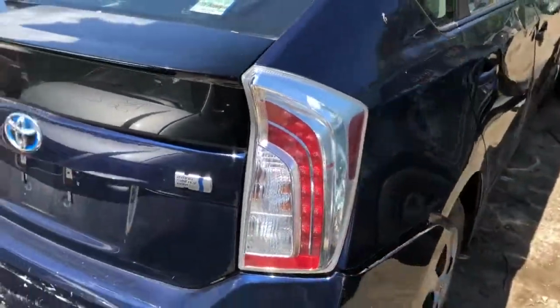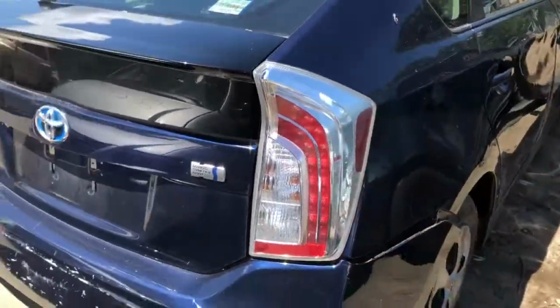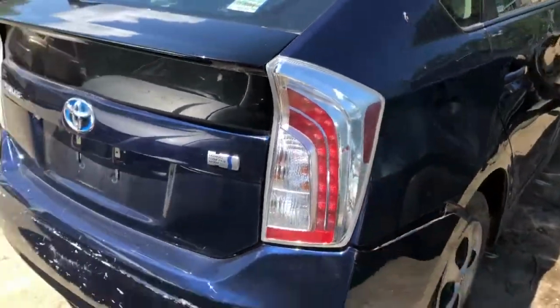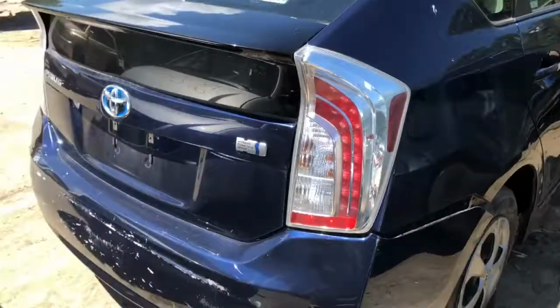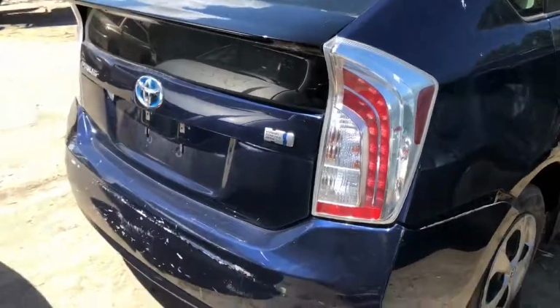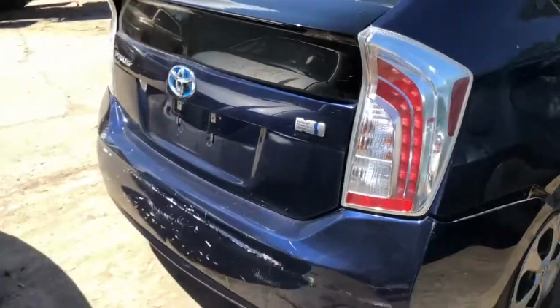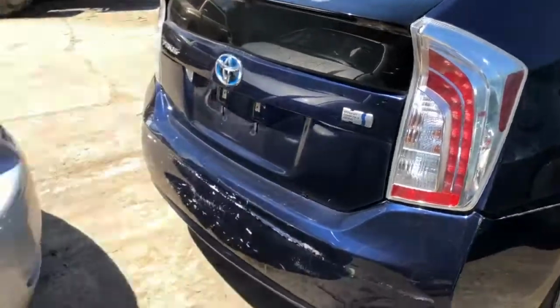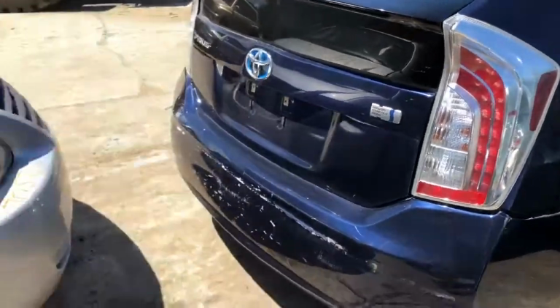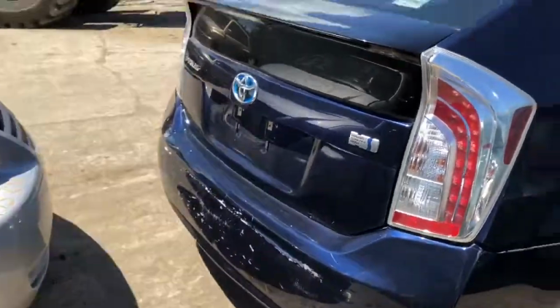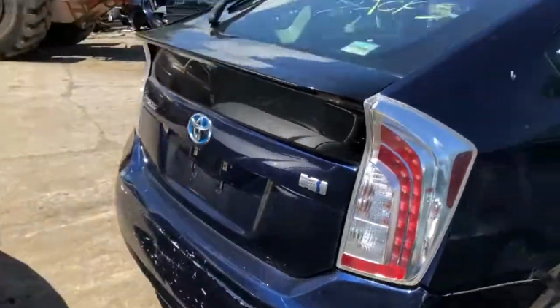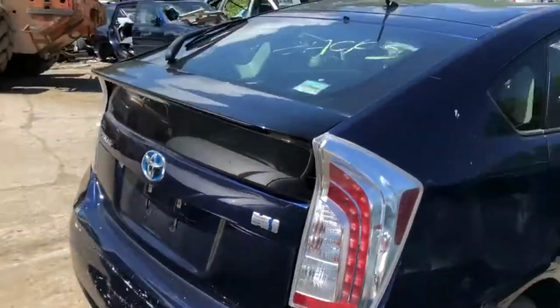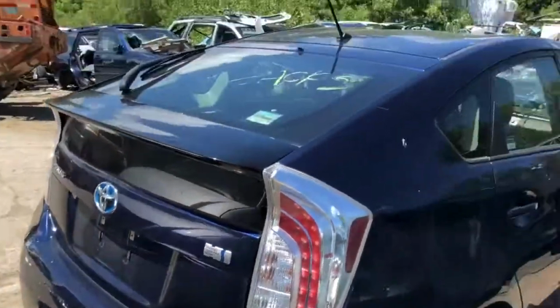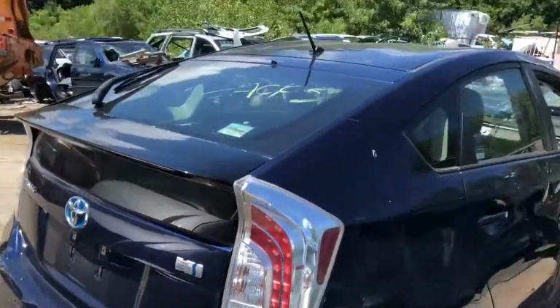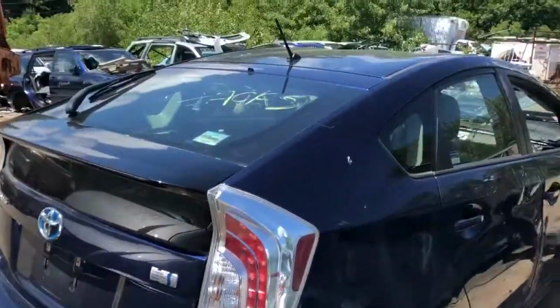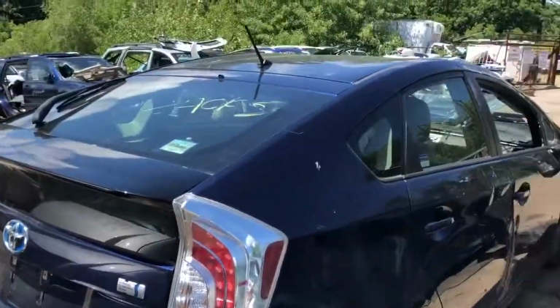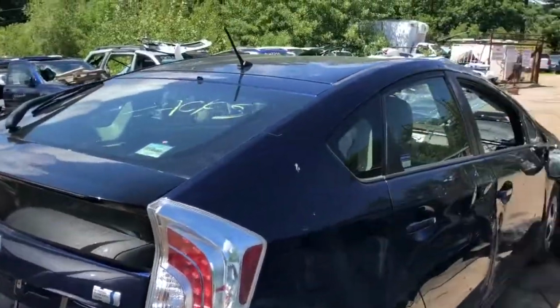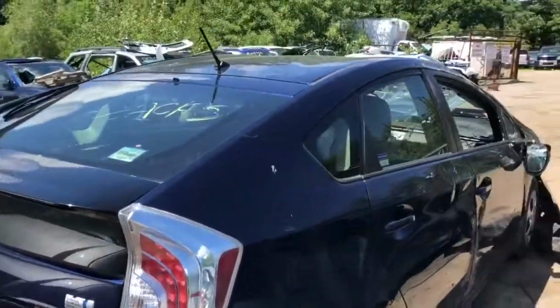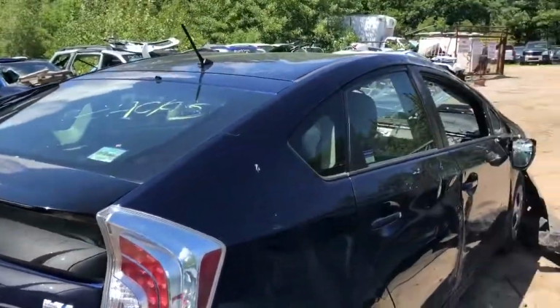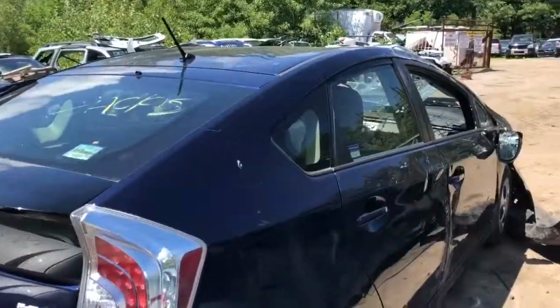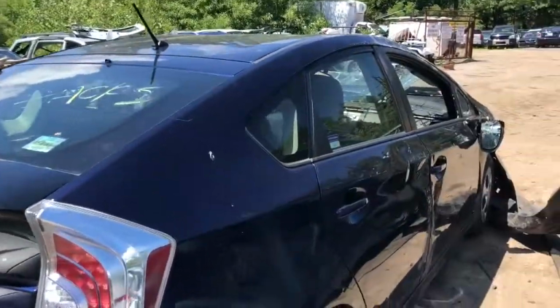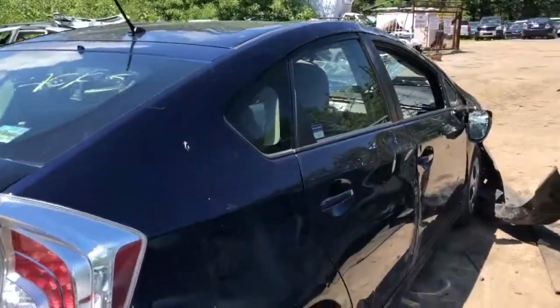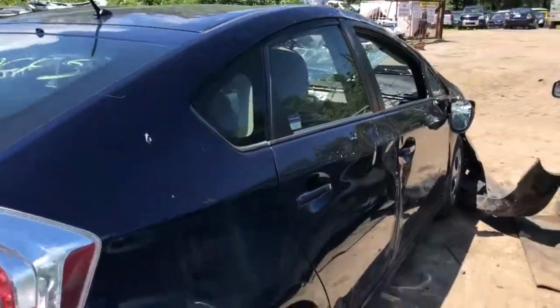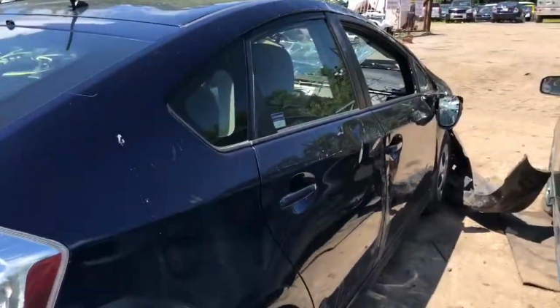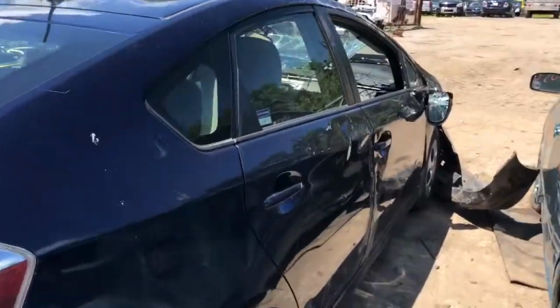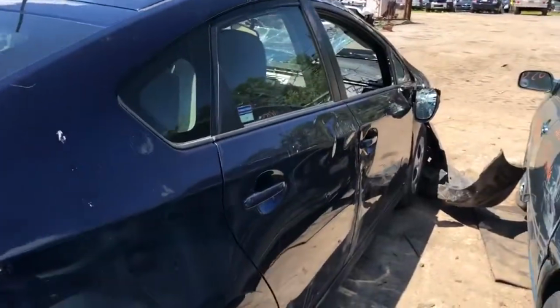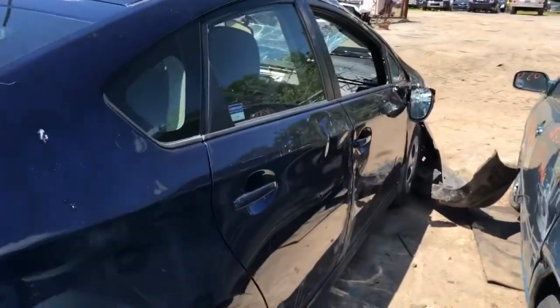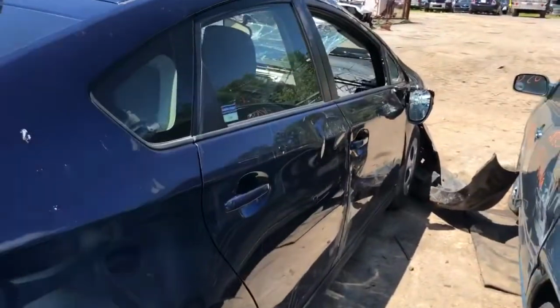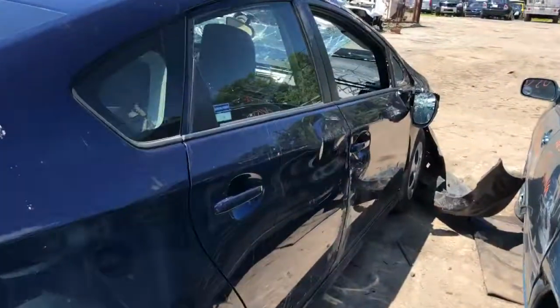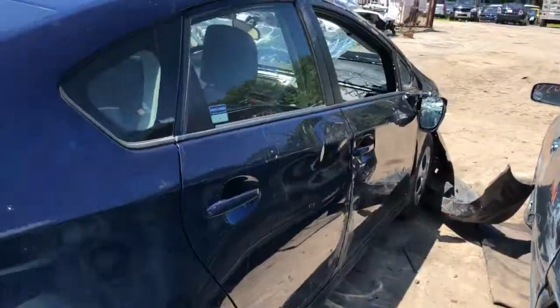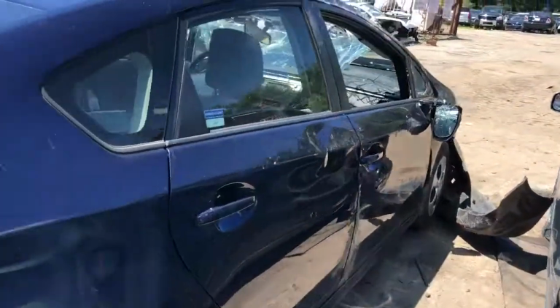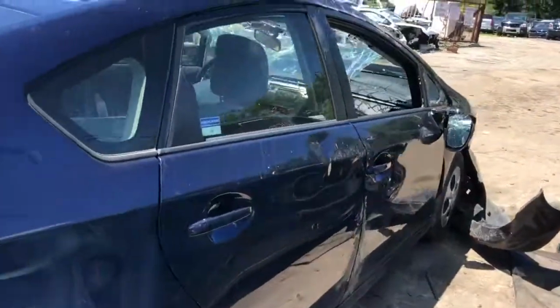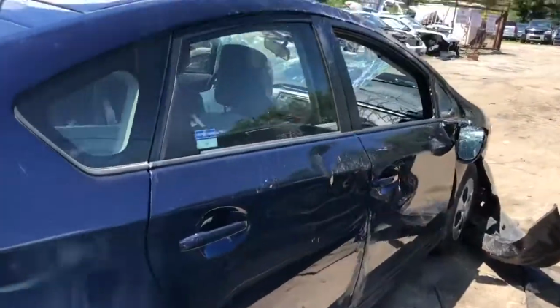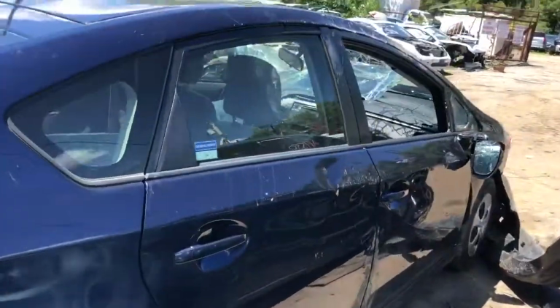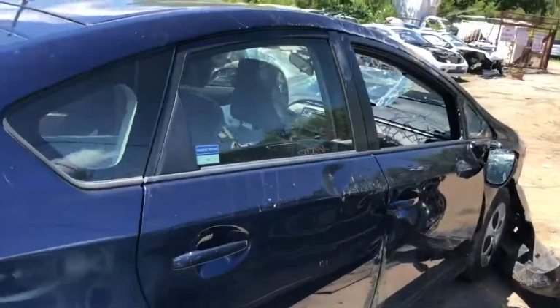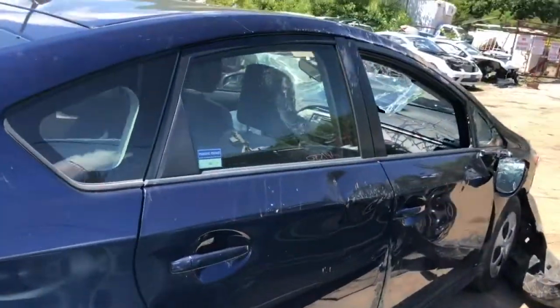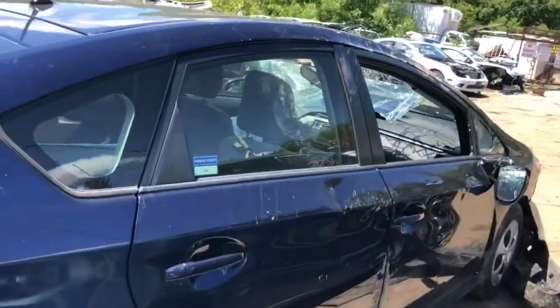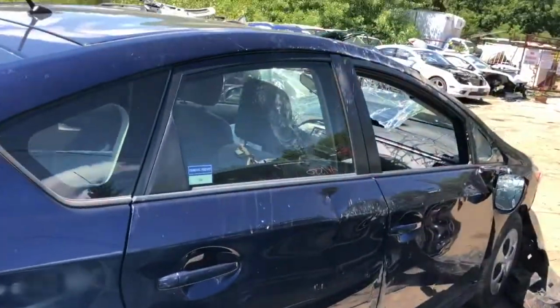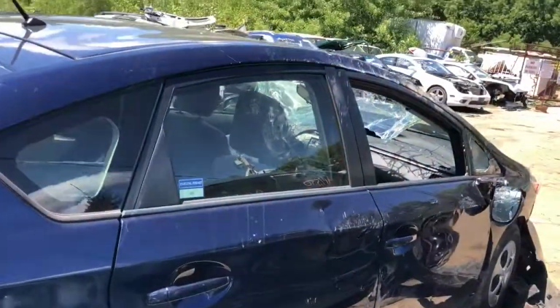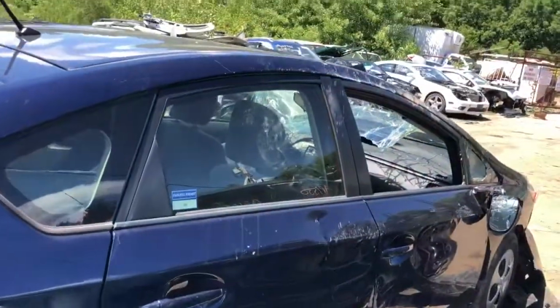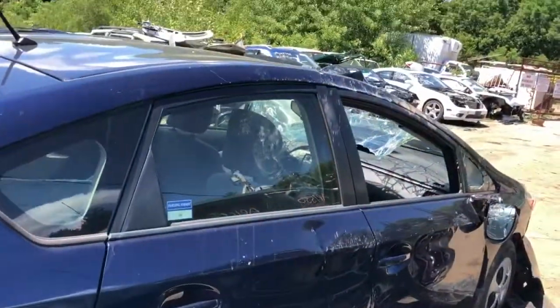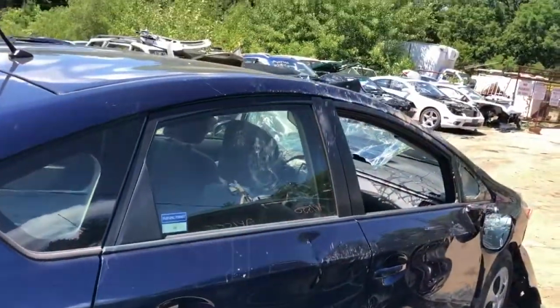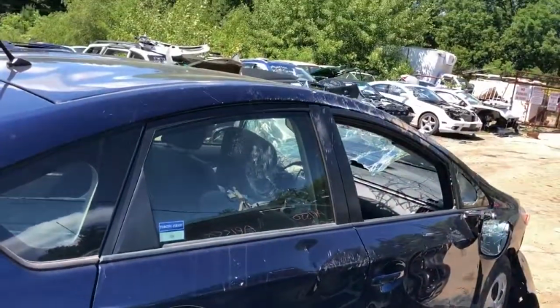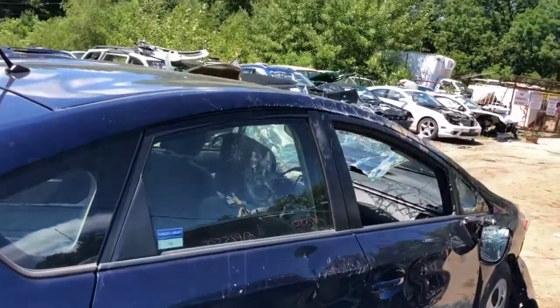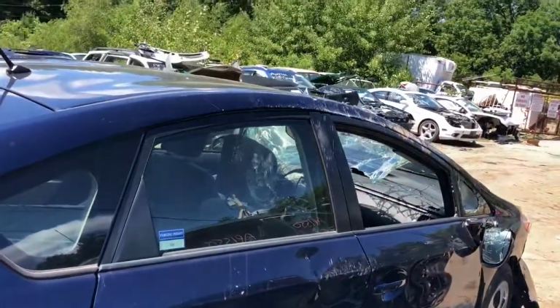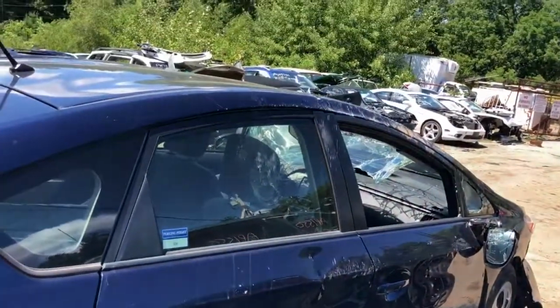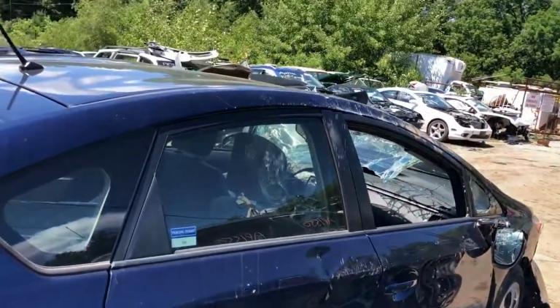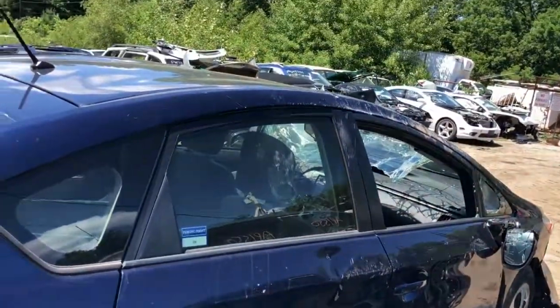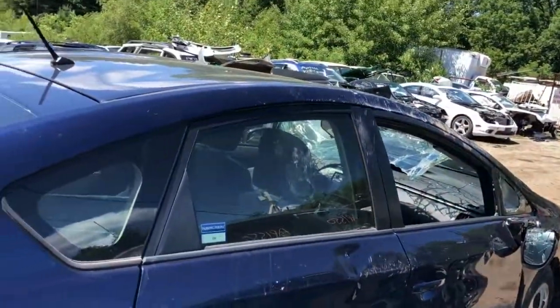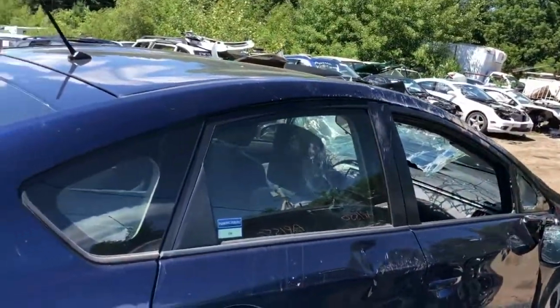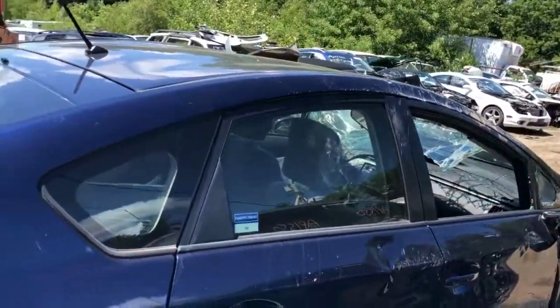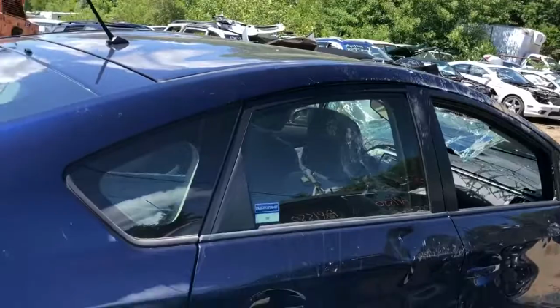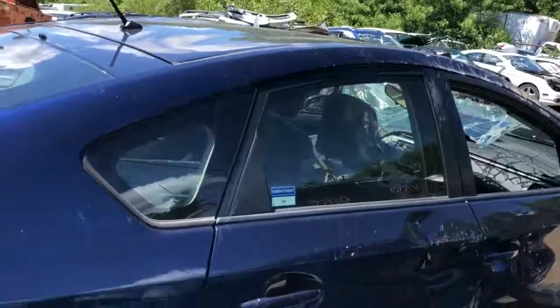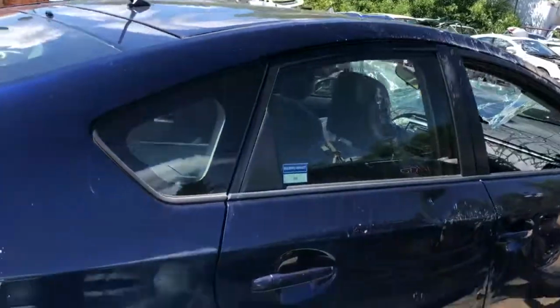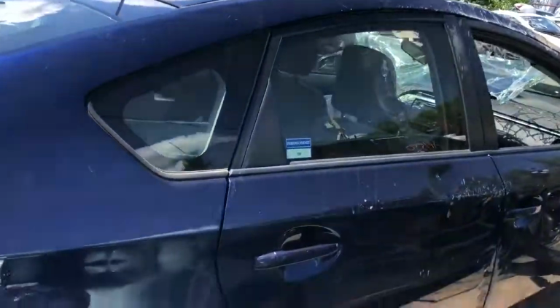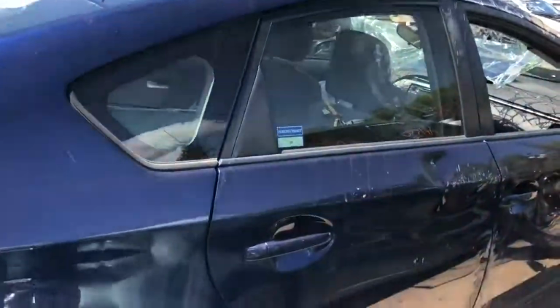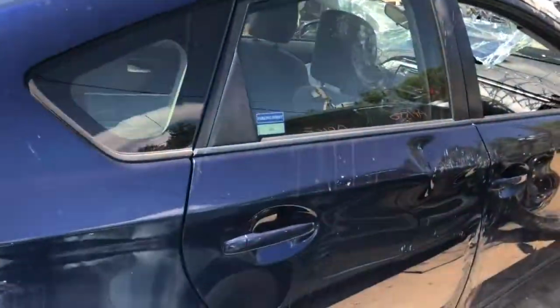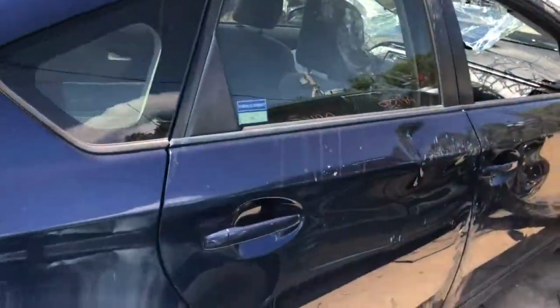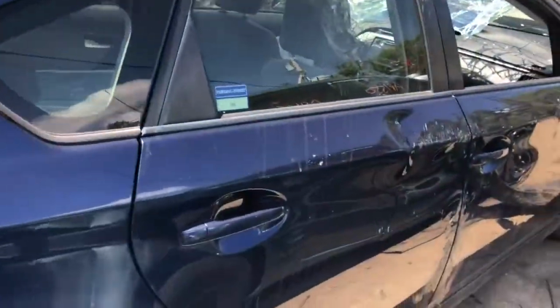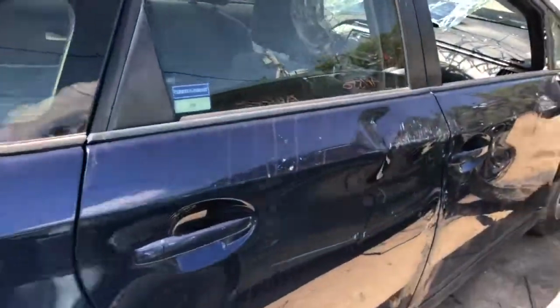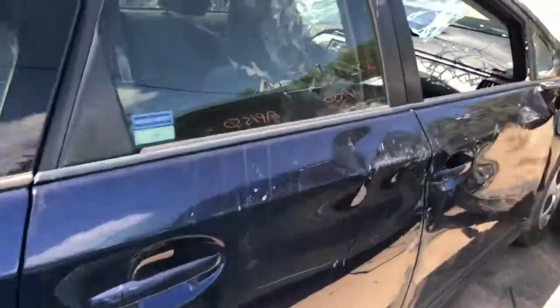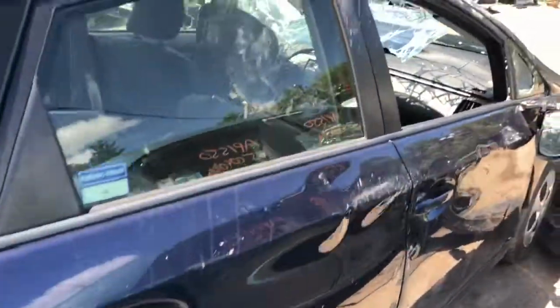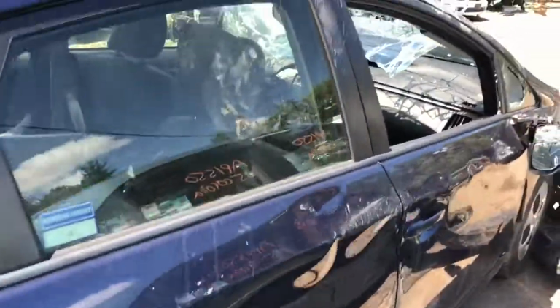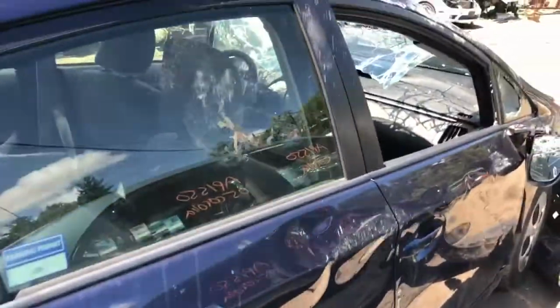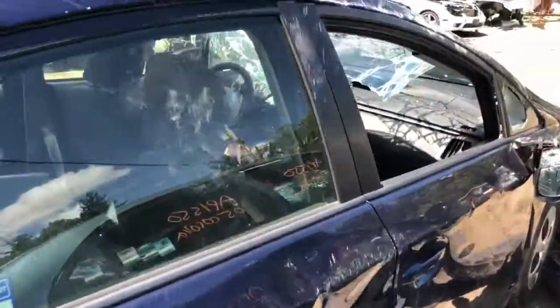Front and rear door on this side is junk, mirror is junk, and all the front end is junk.